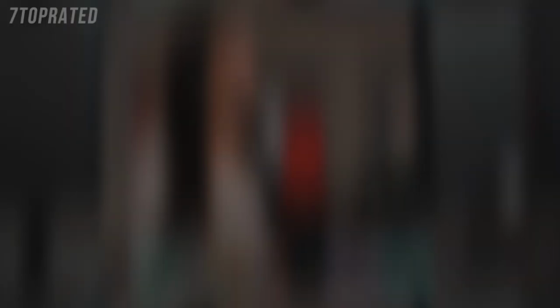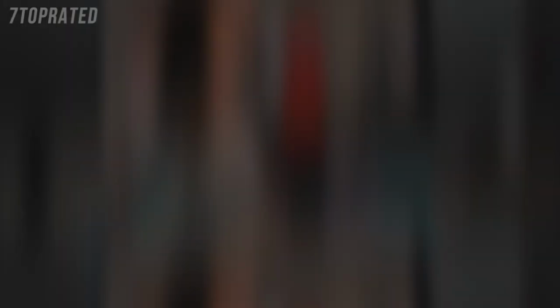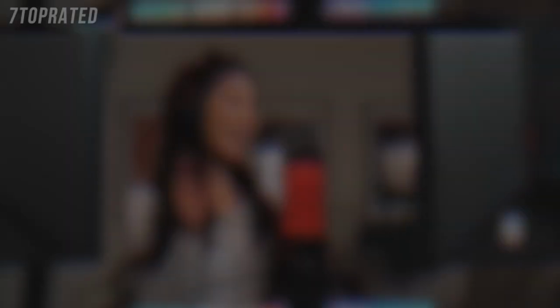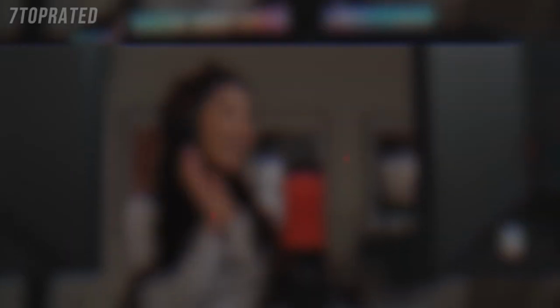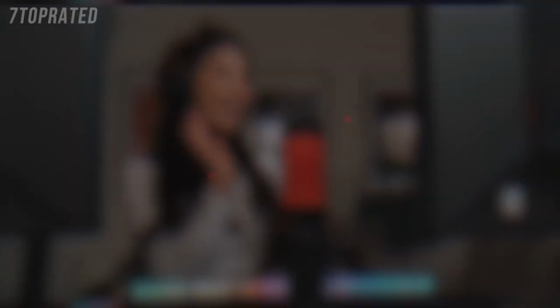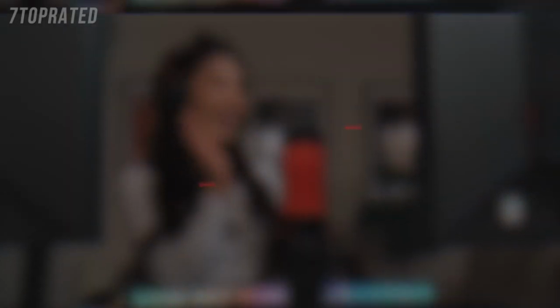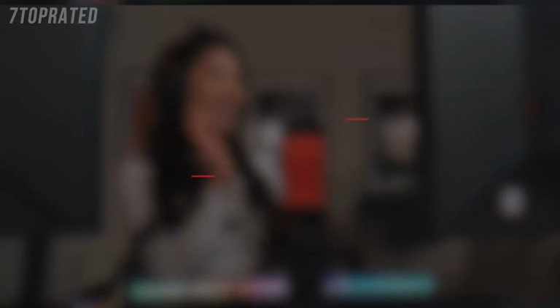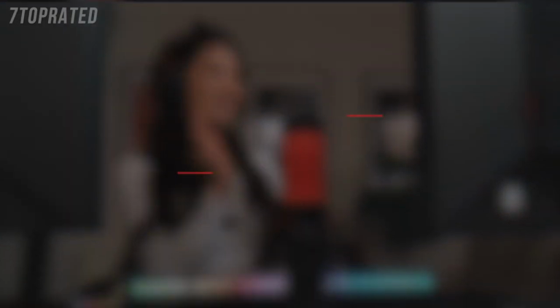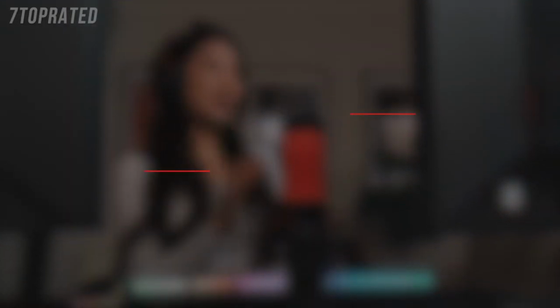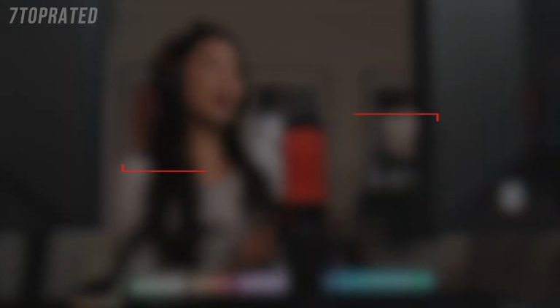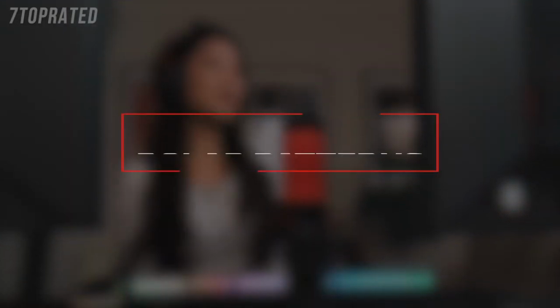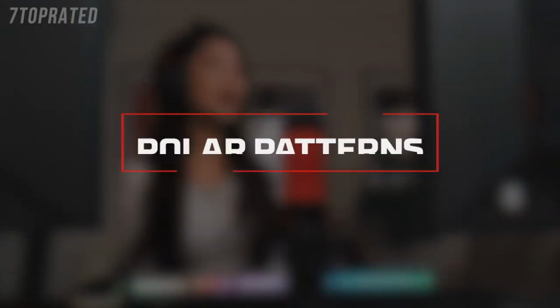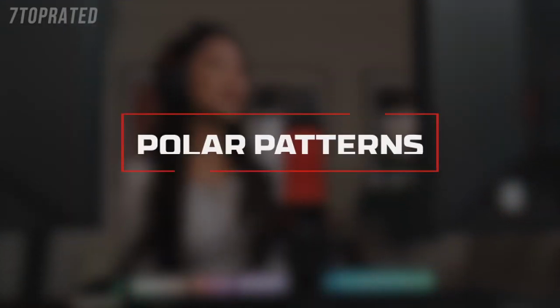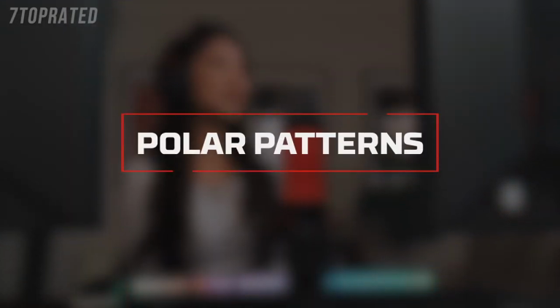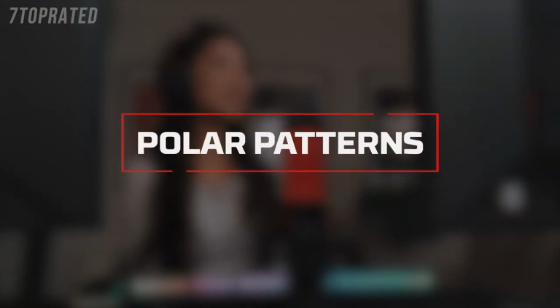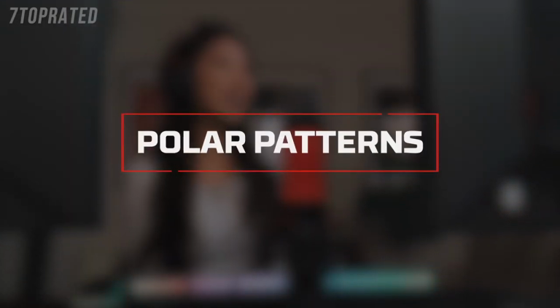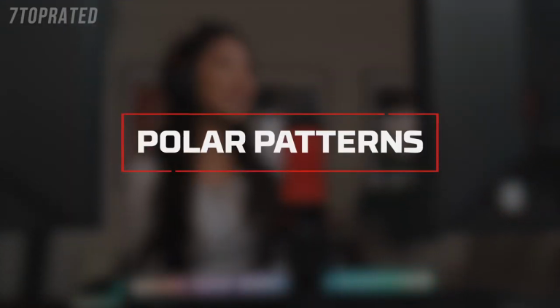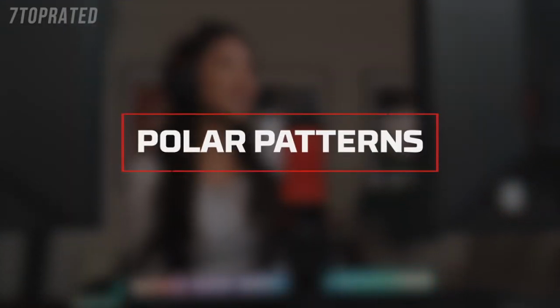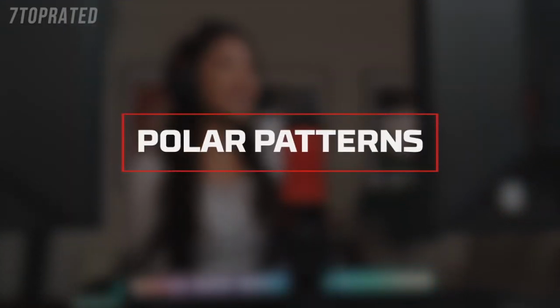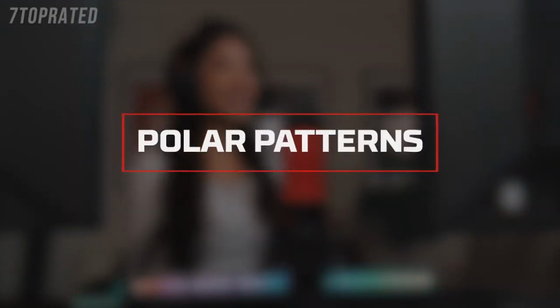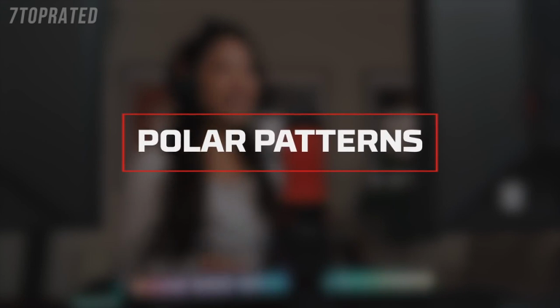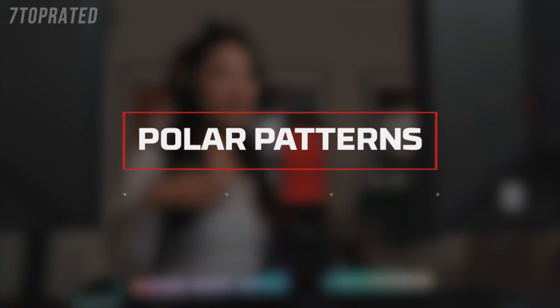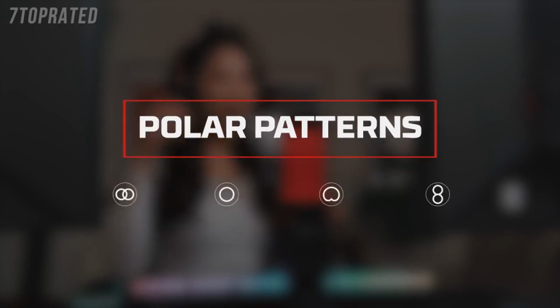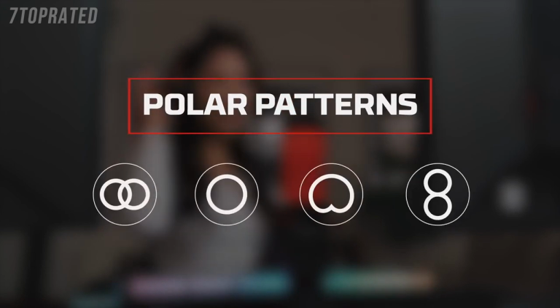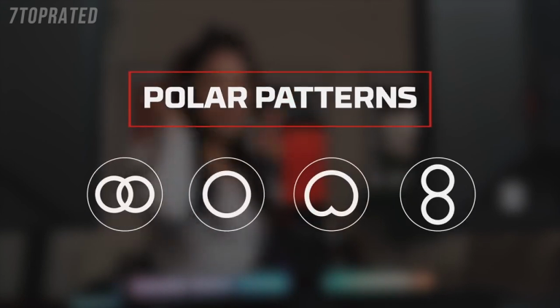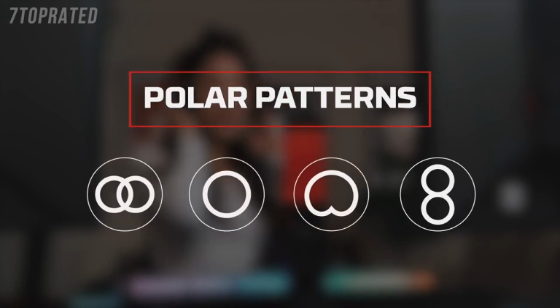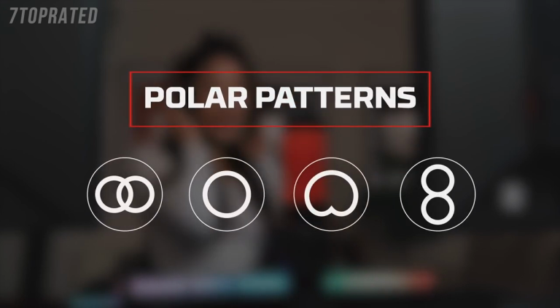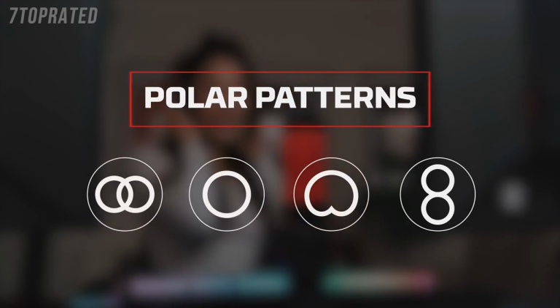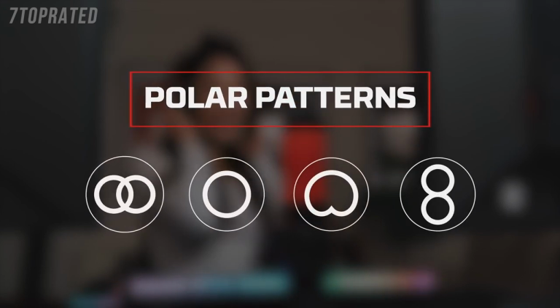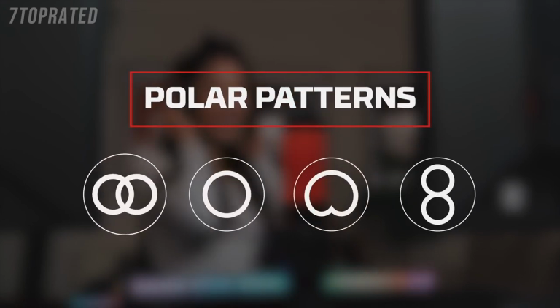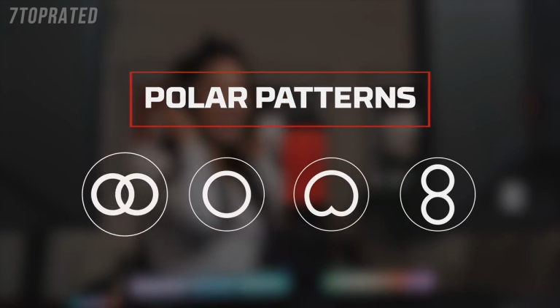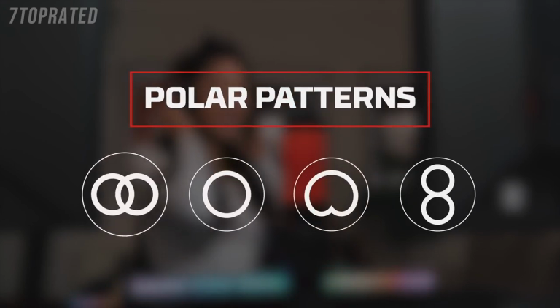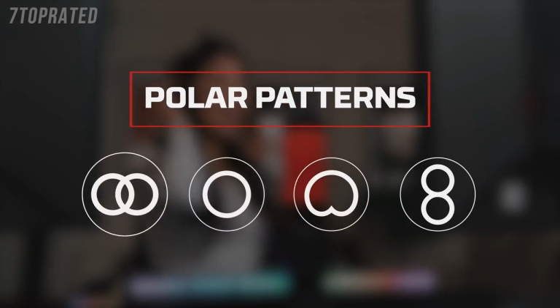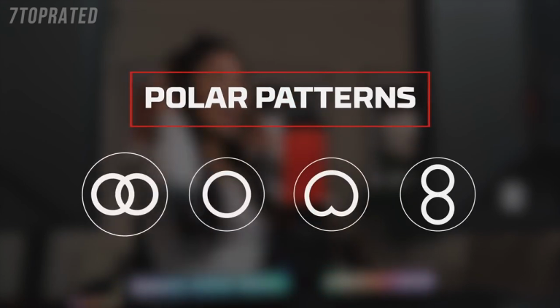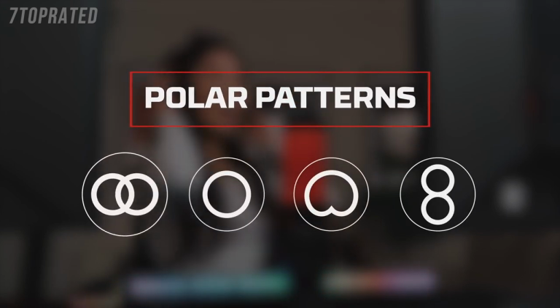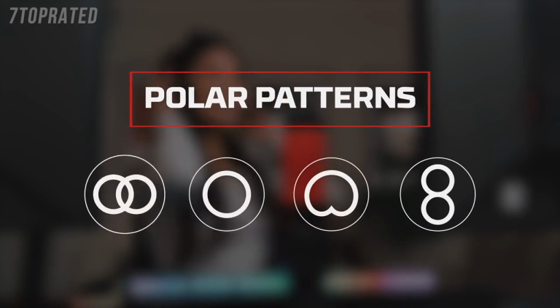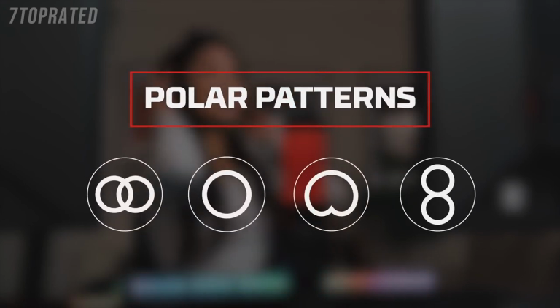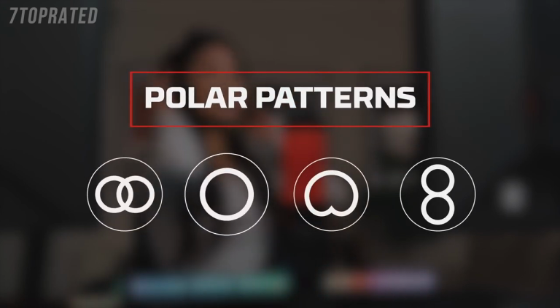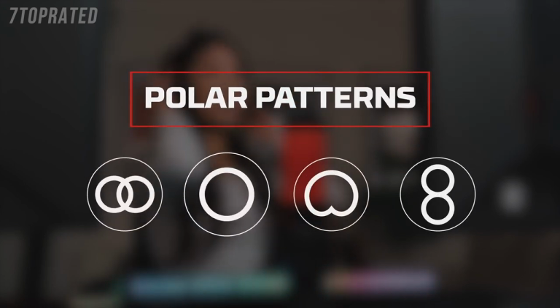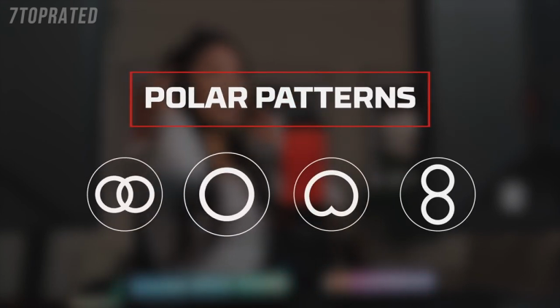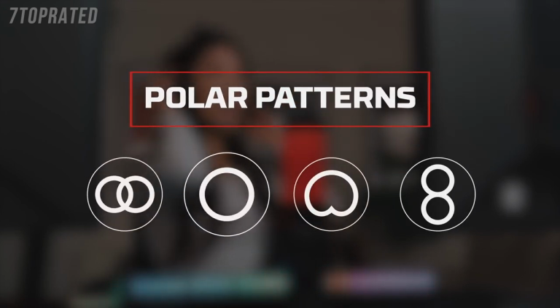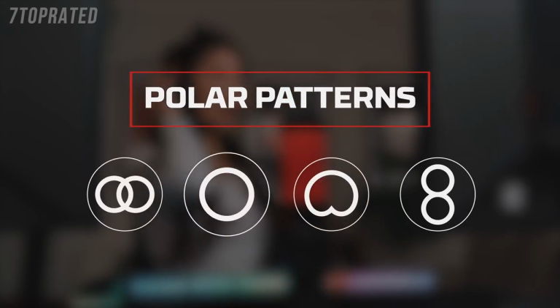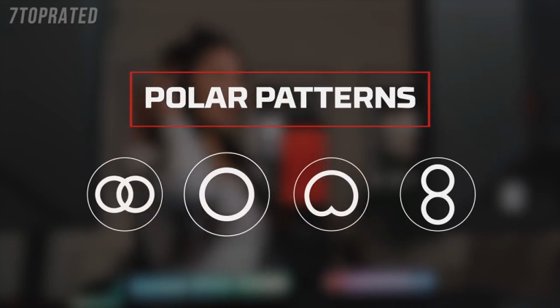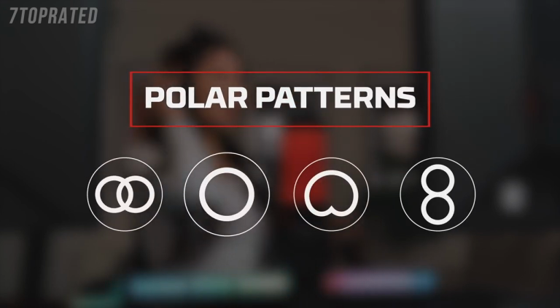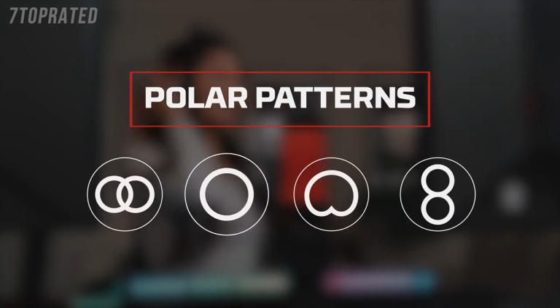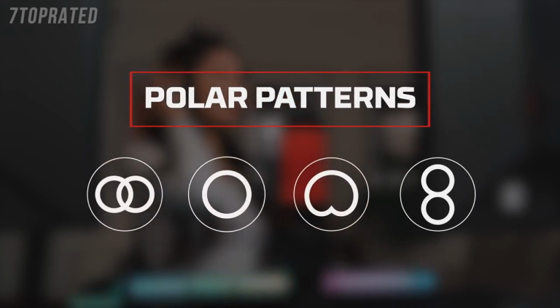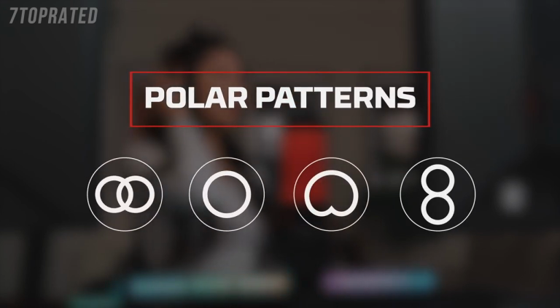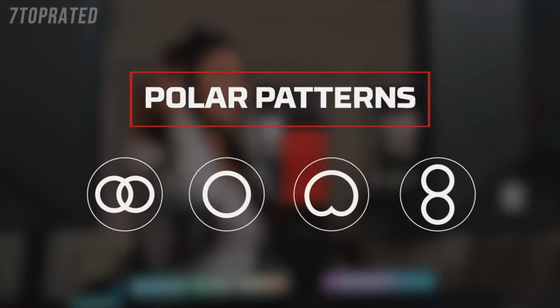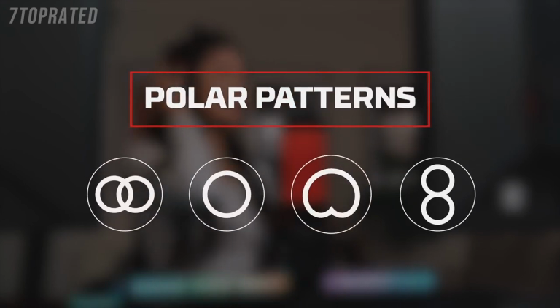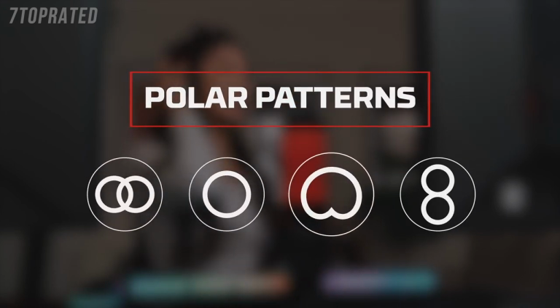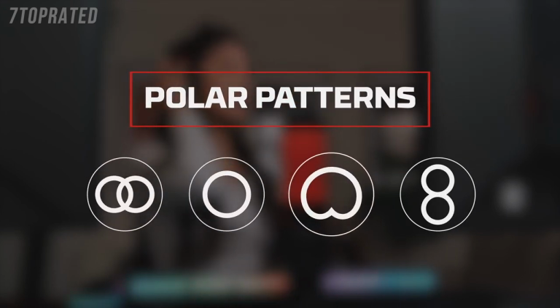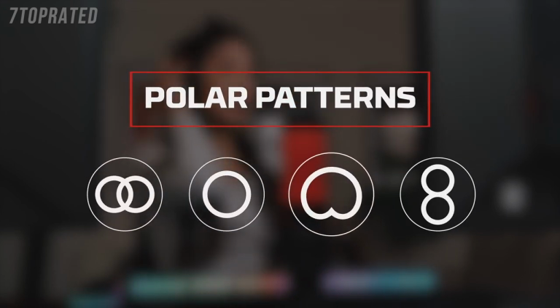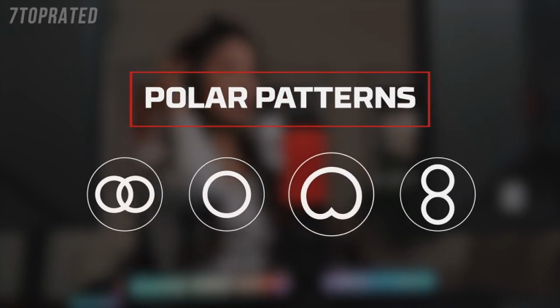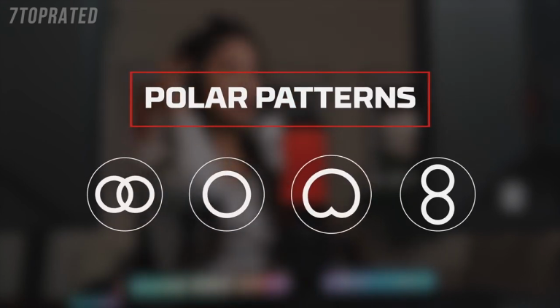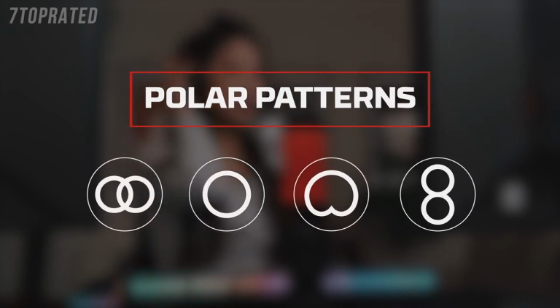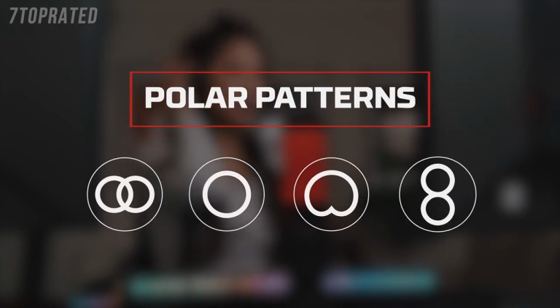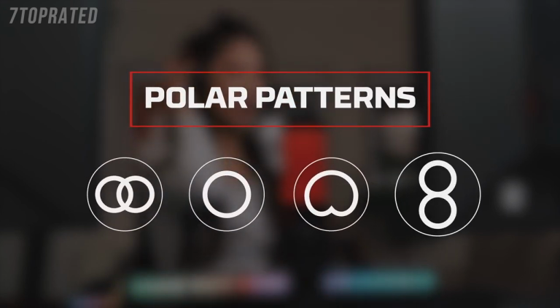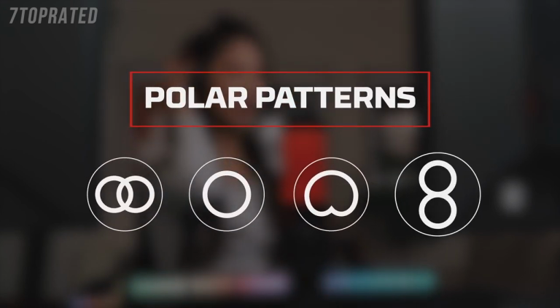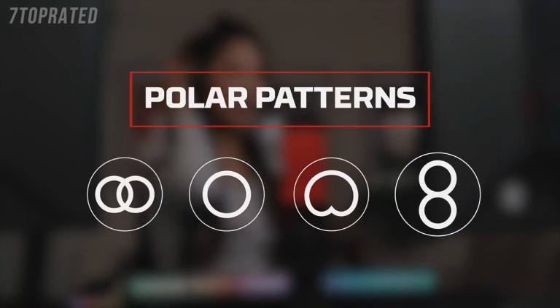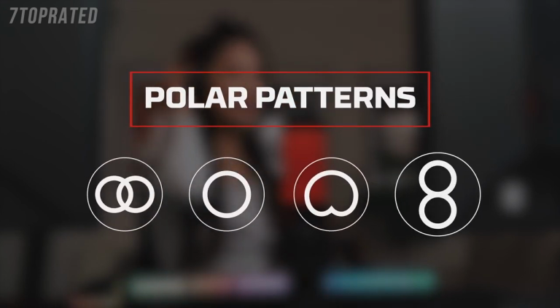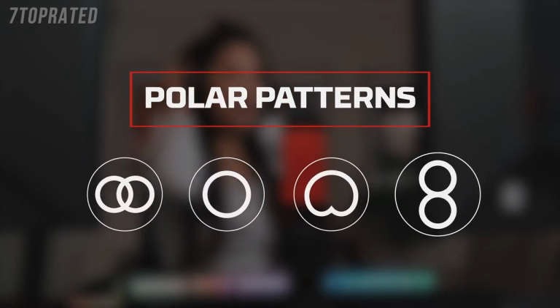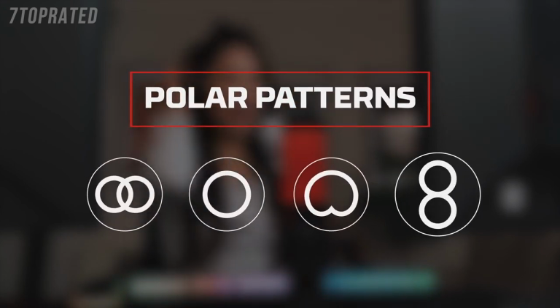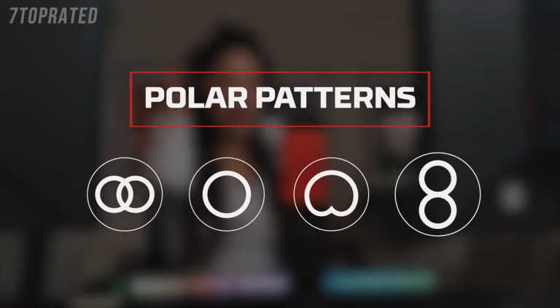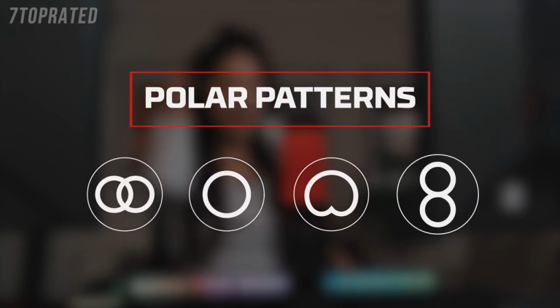The Quadcast has four selectable polar patterns: stereo, omnidirectional, cardioid, and bidirectional.